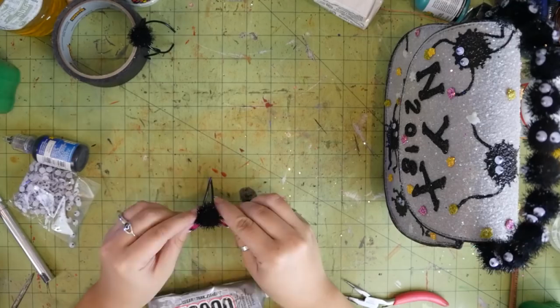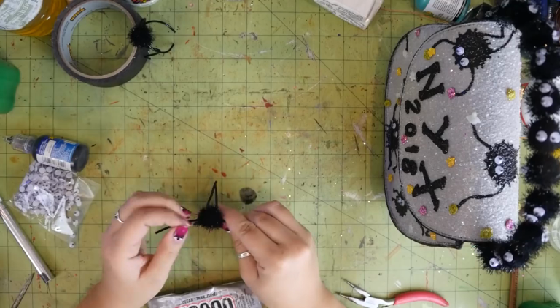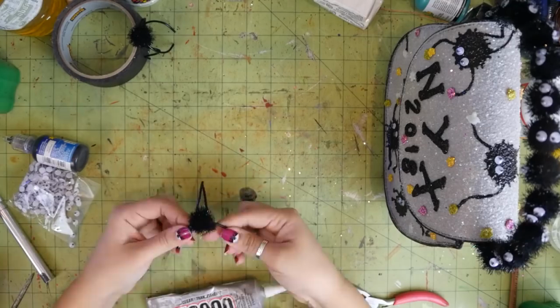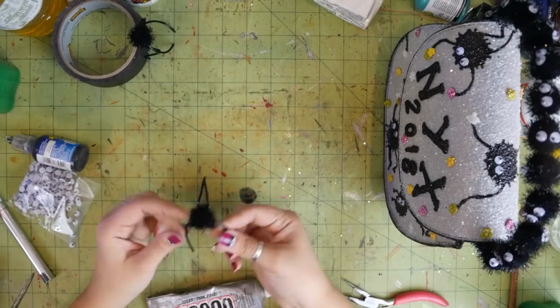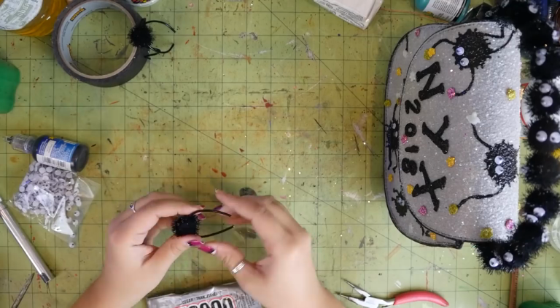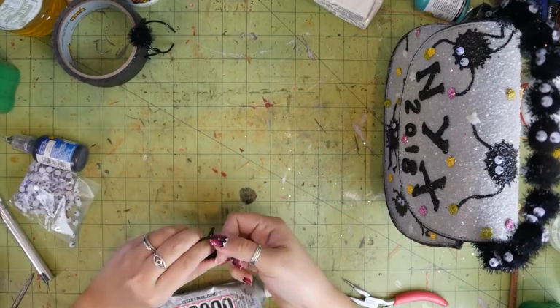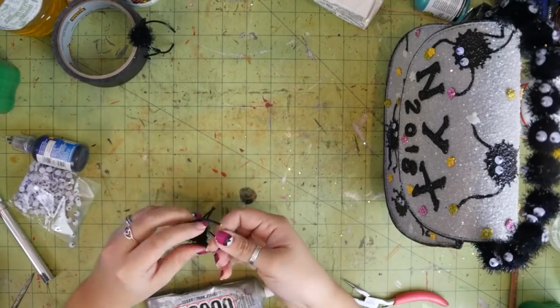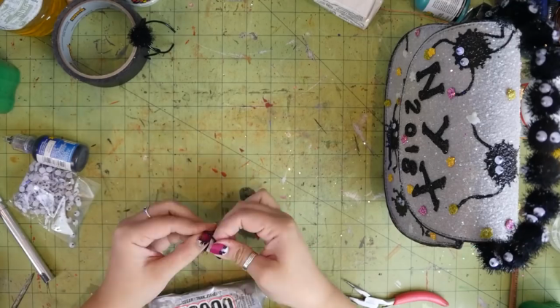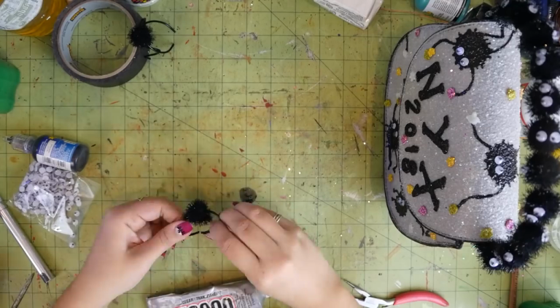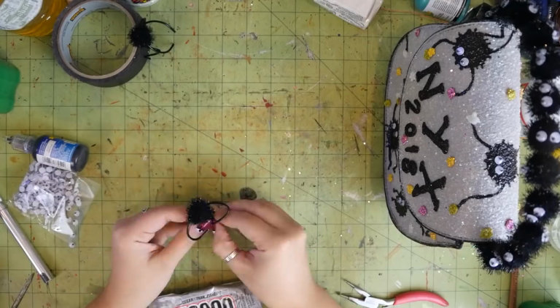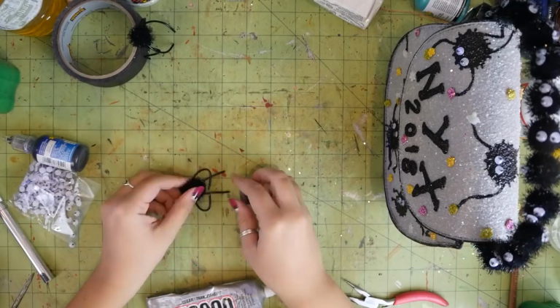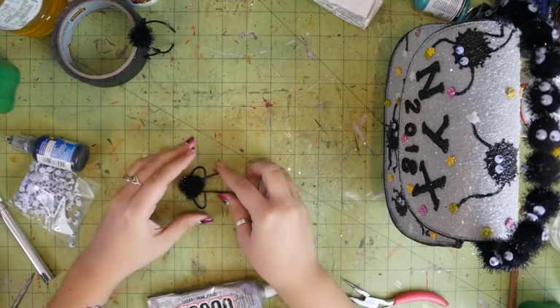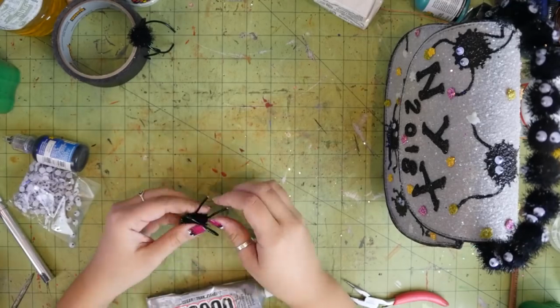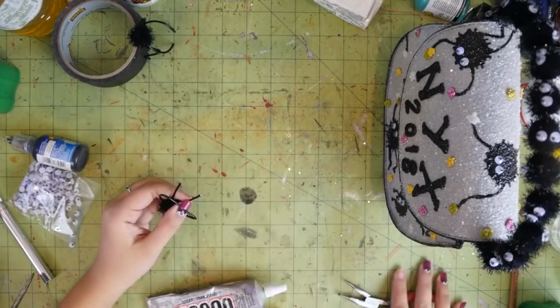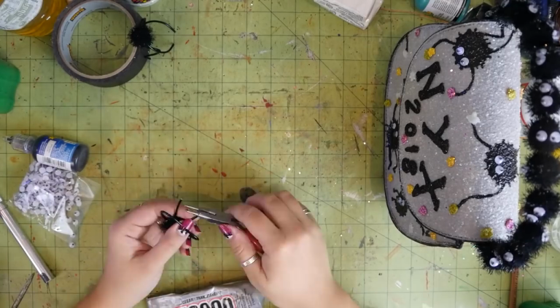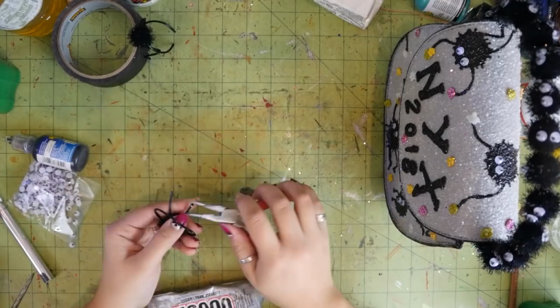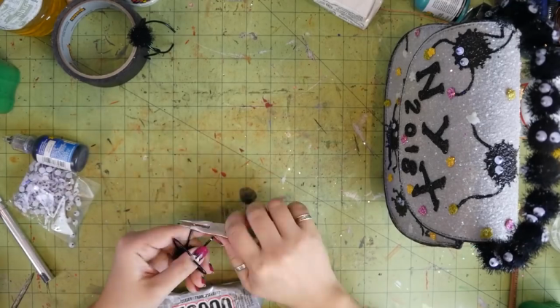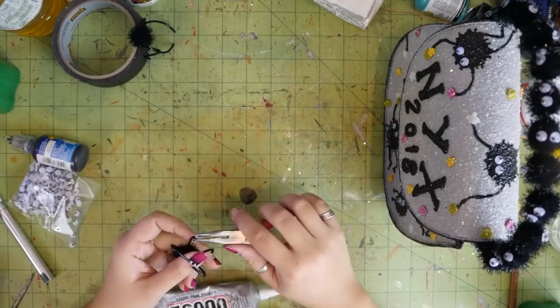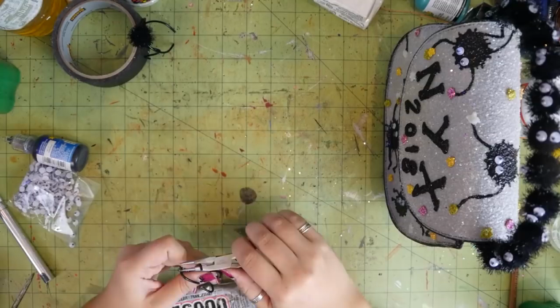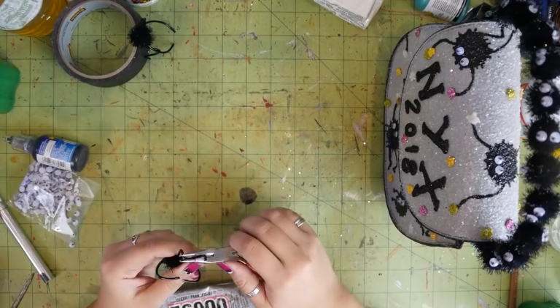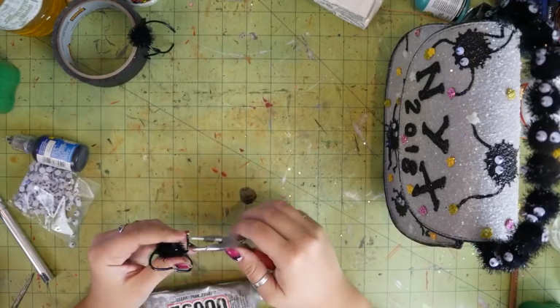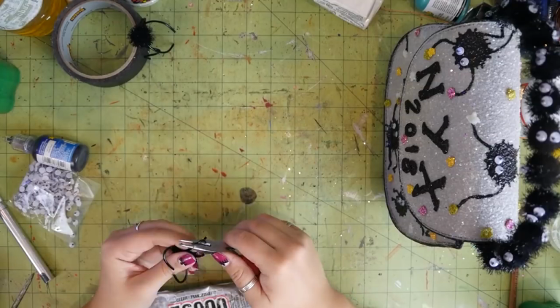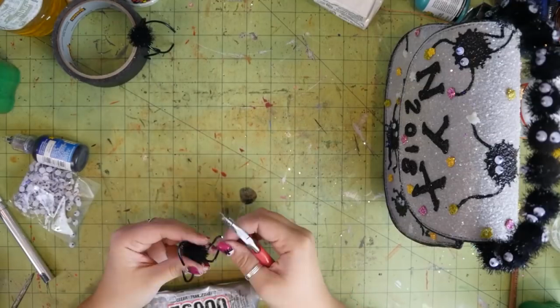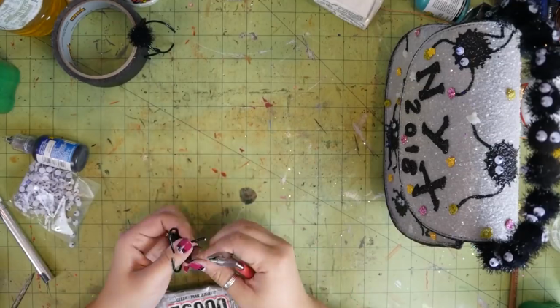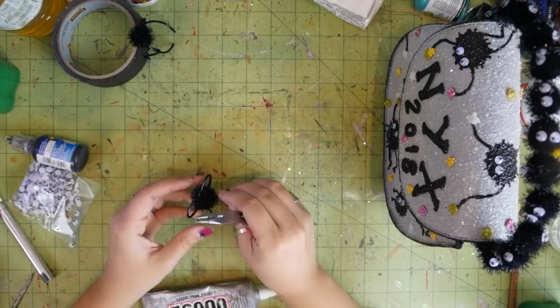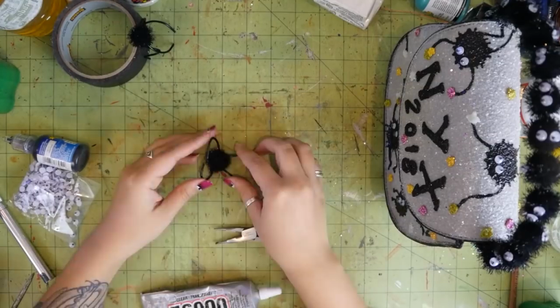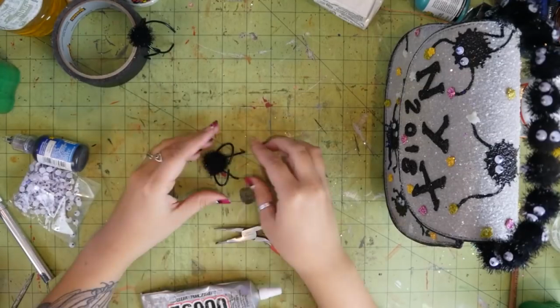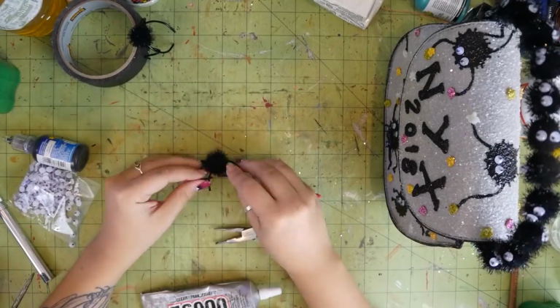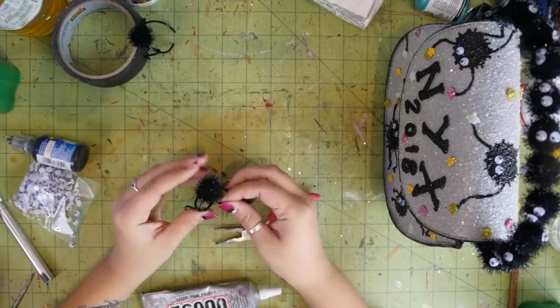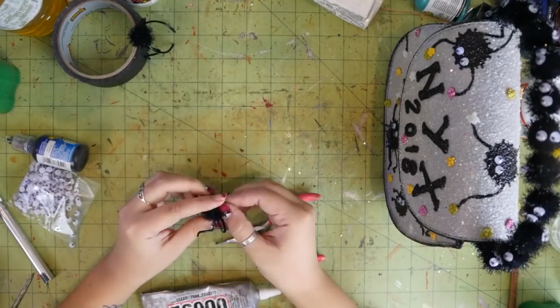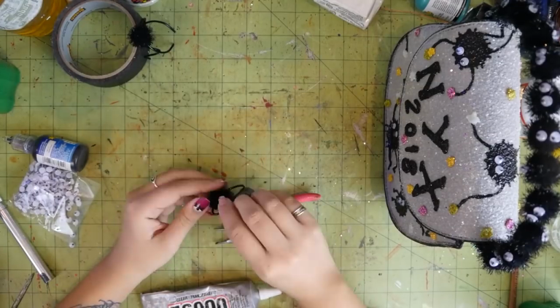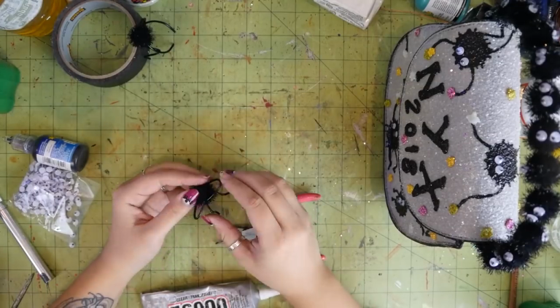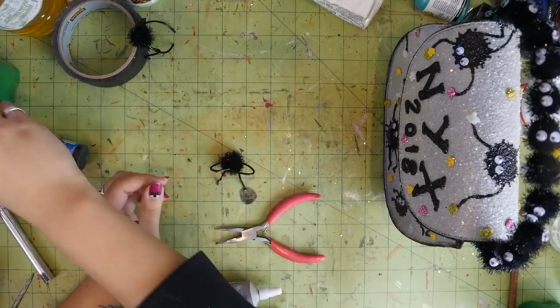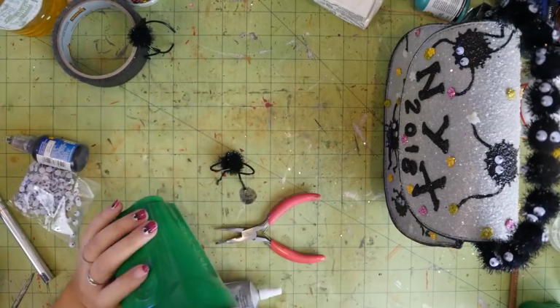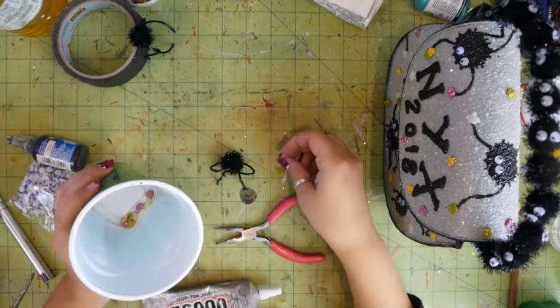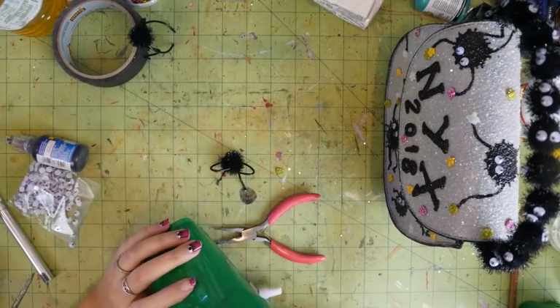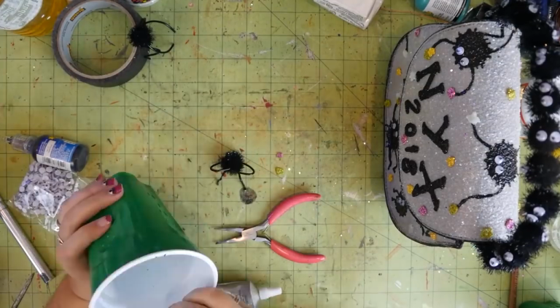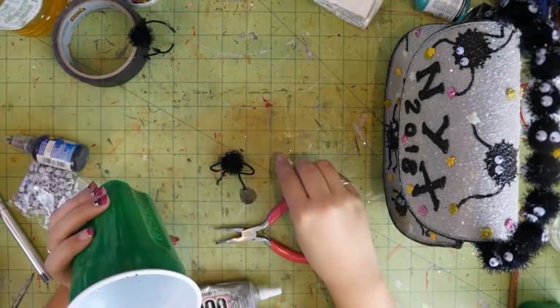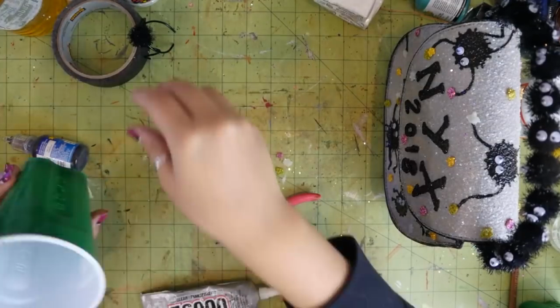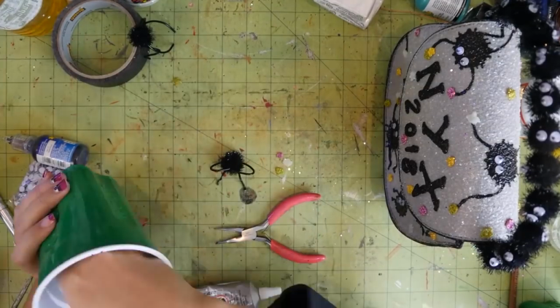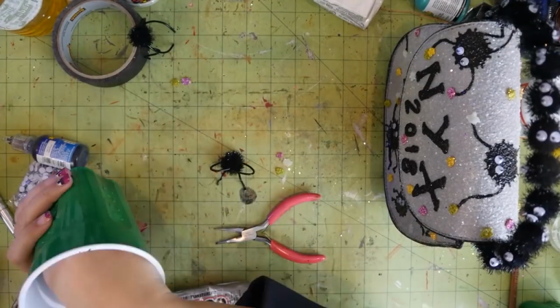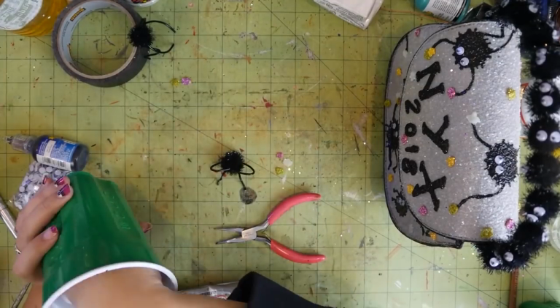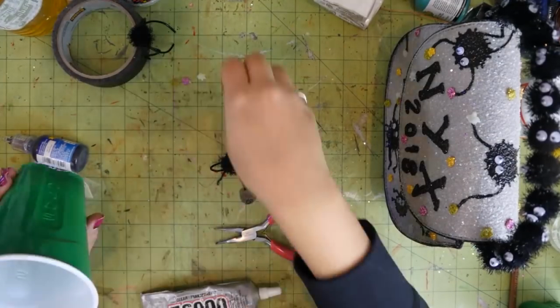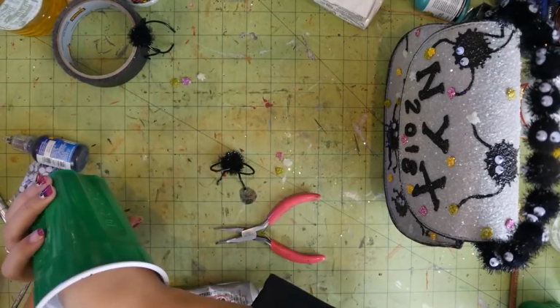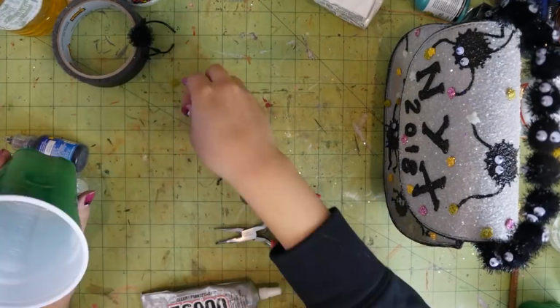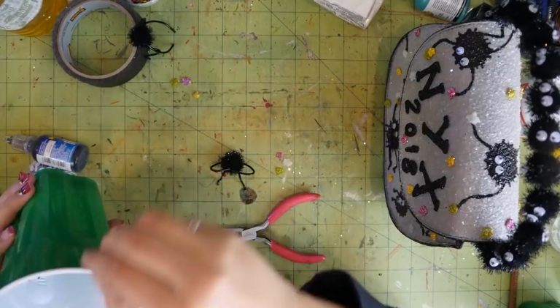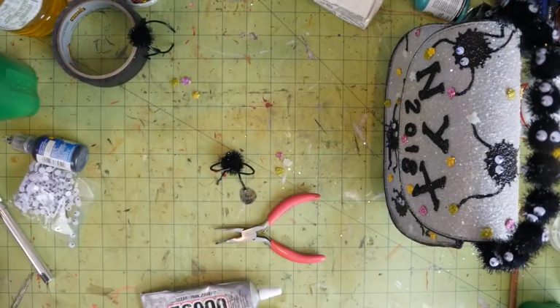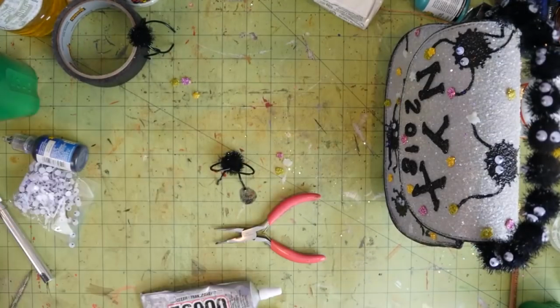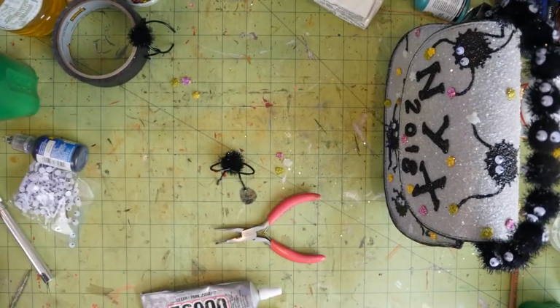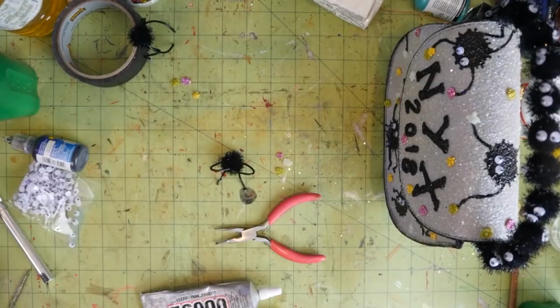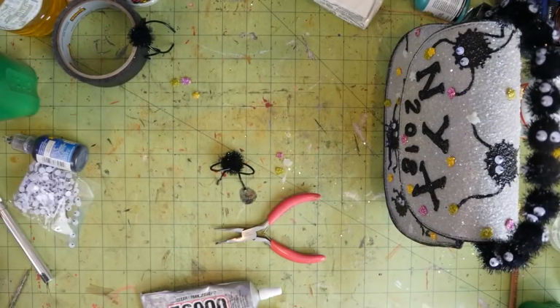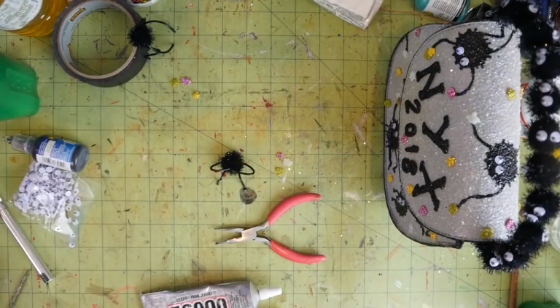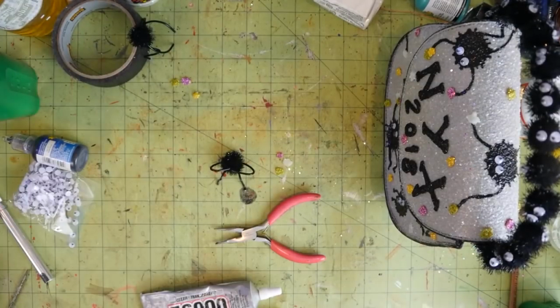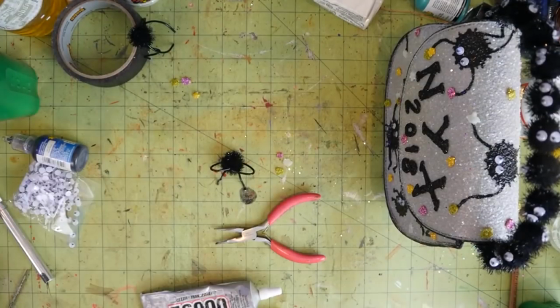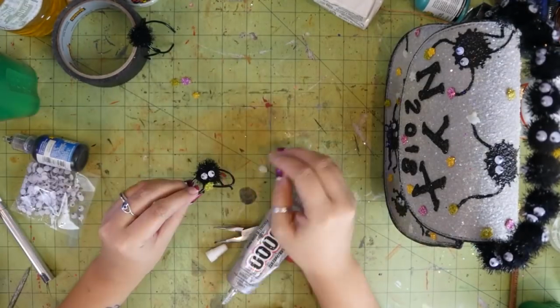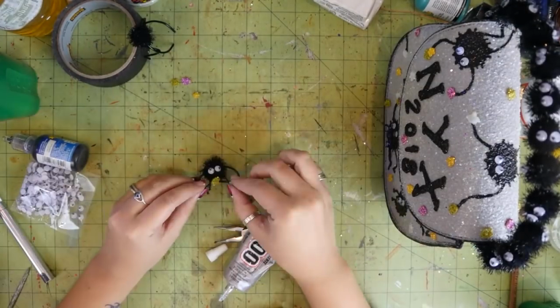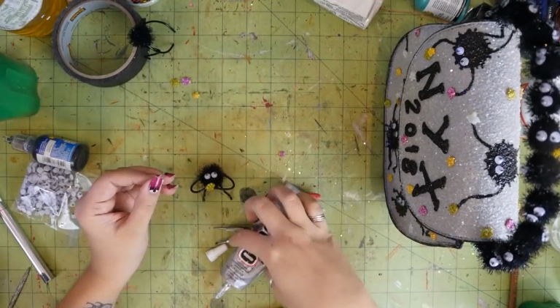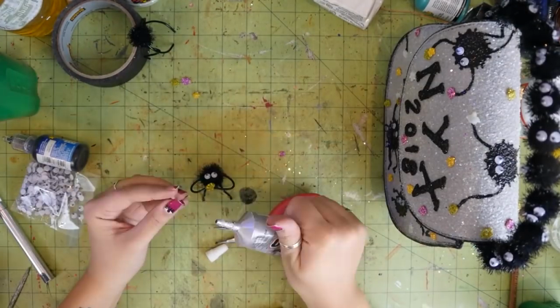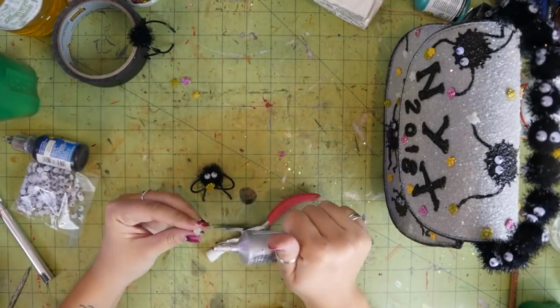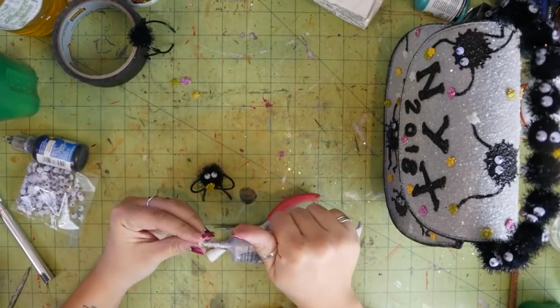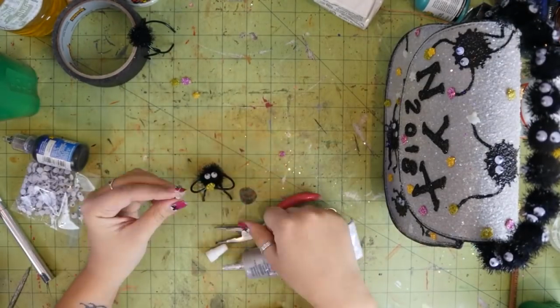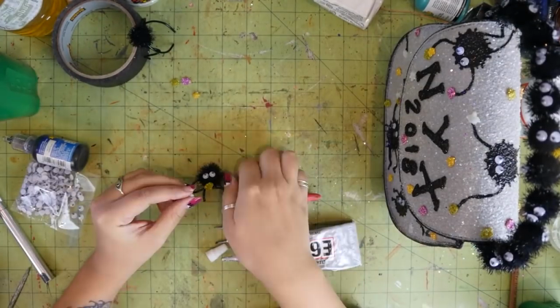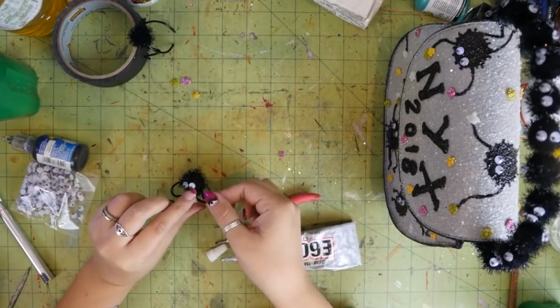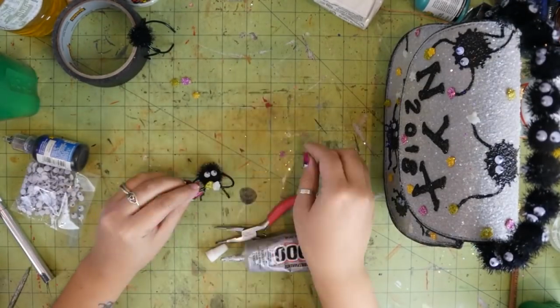I also had two extra pom-poms and a few extra candy food things, so I decided to make a pair of soot sprites for my desk.